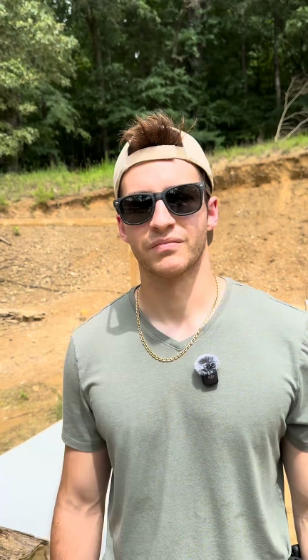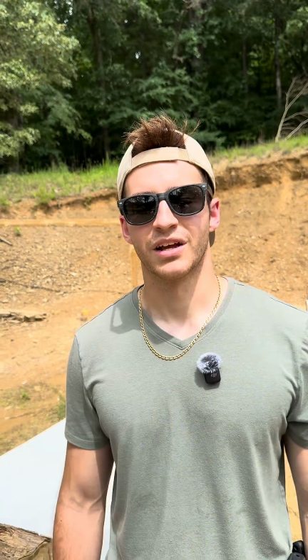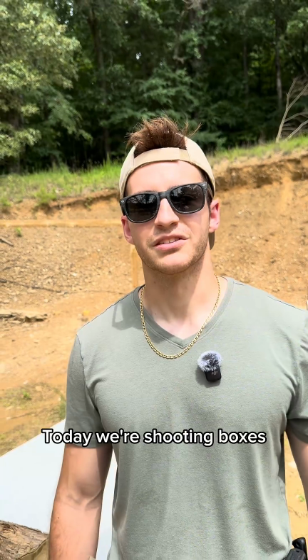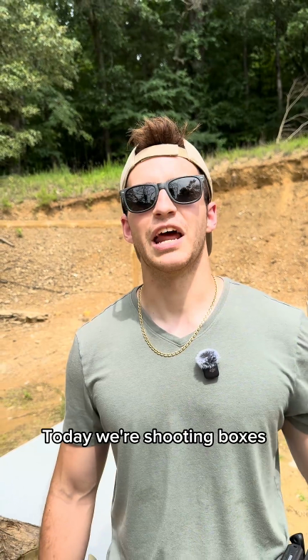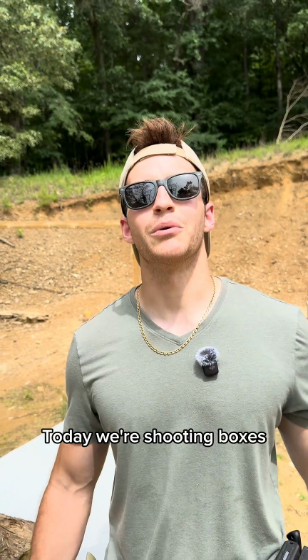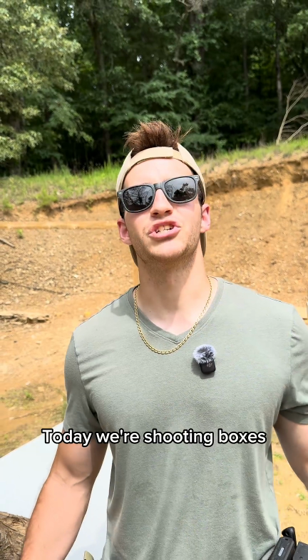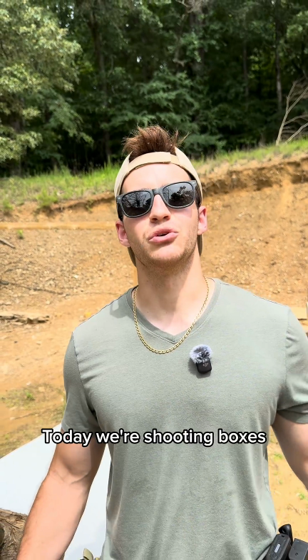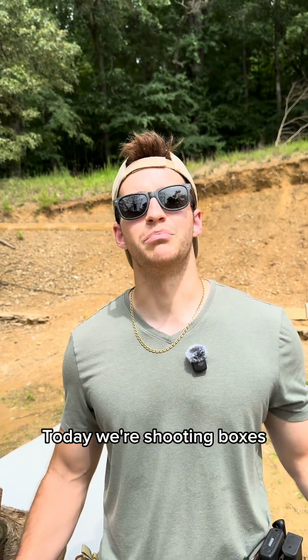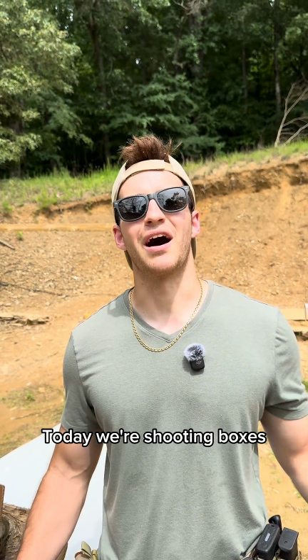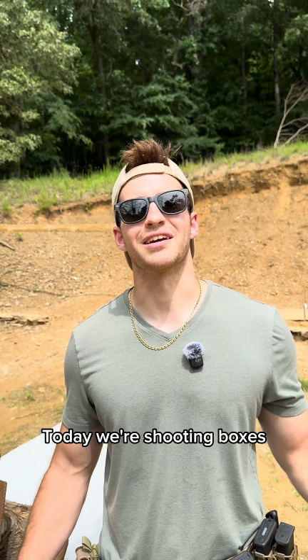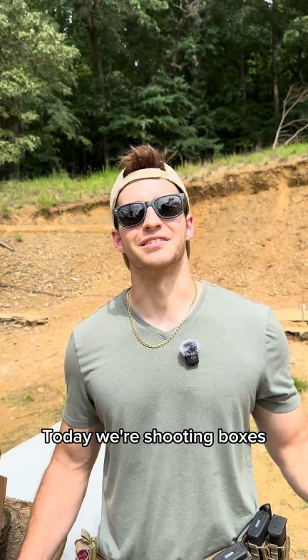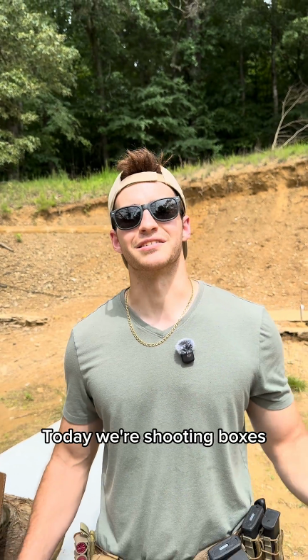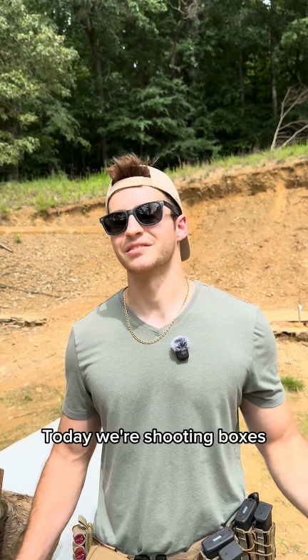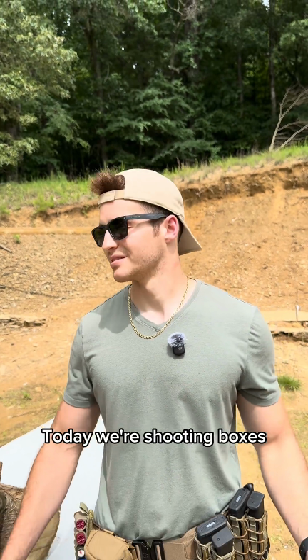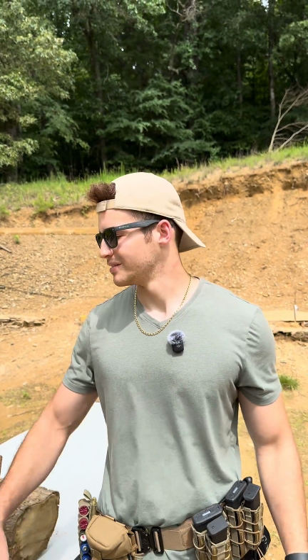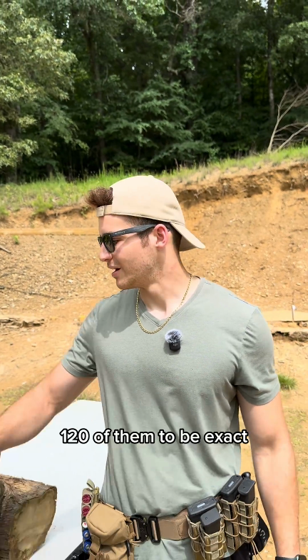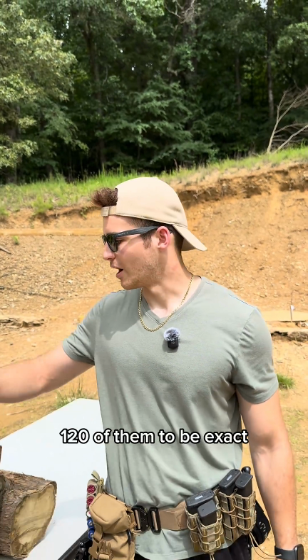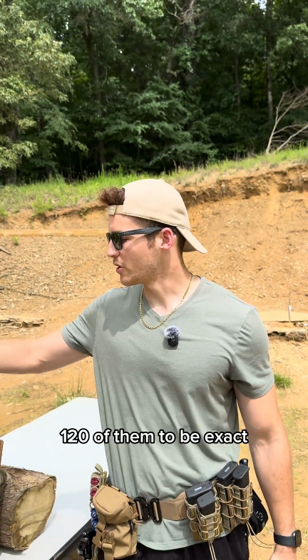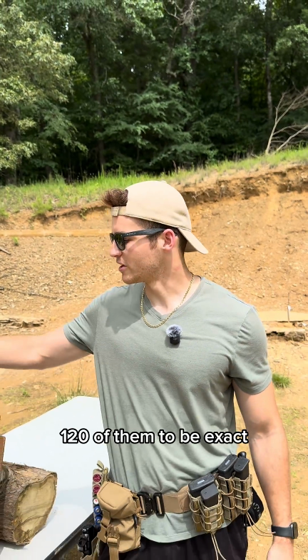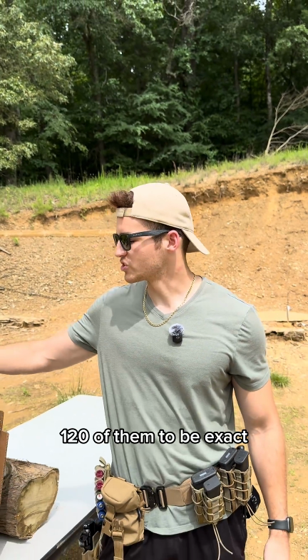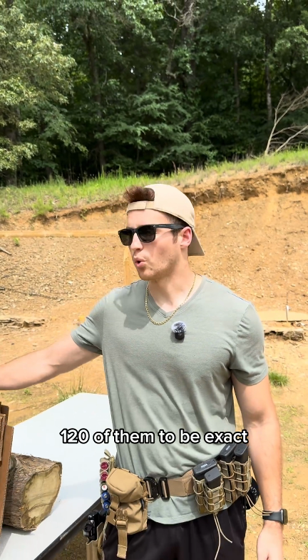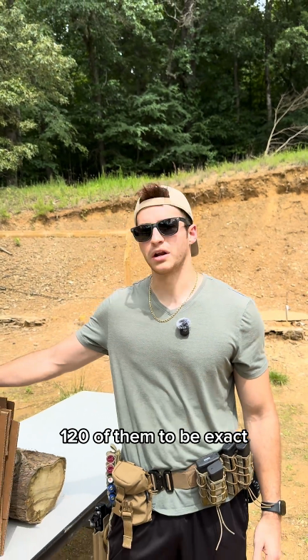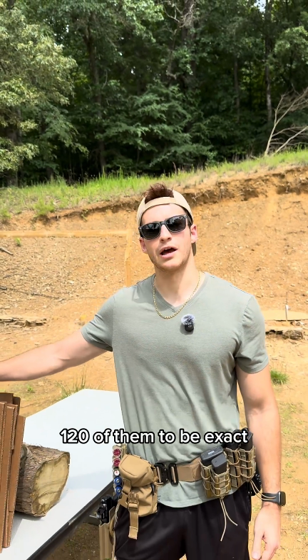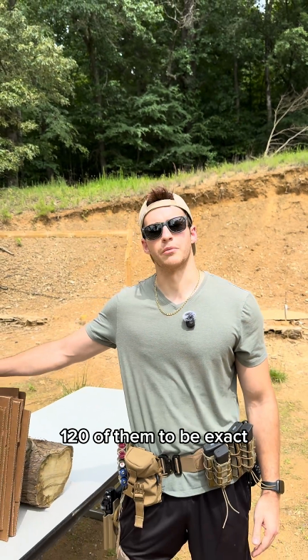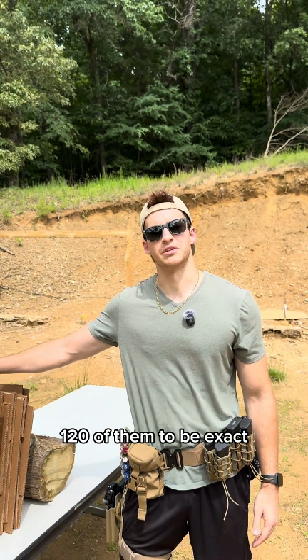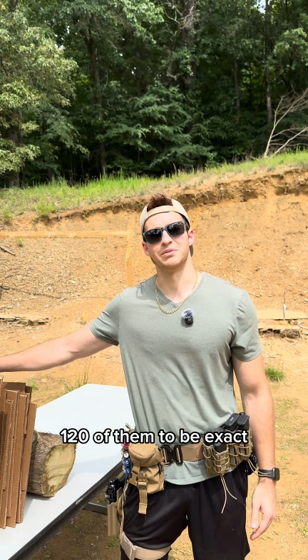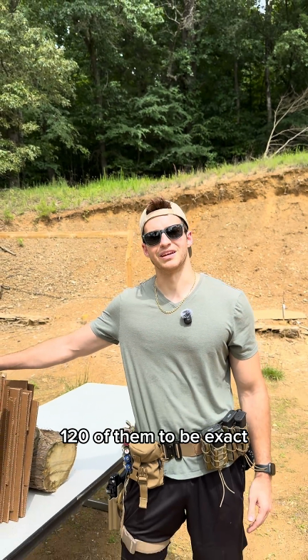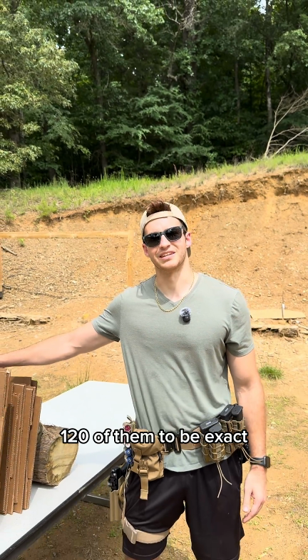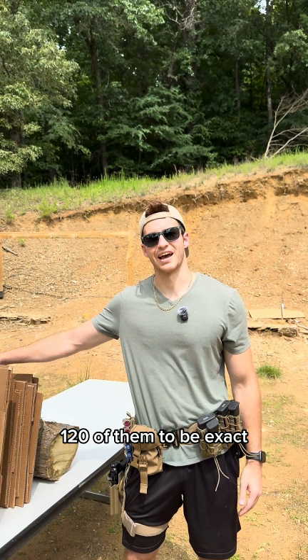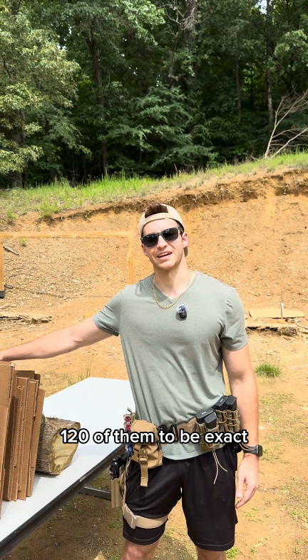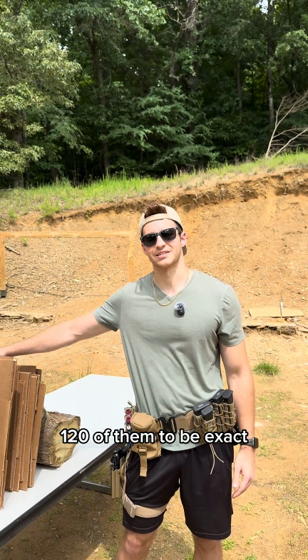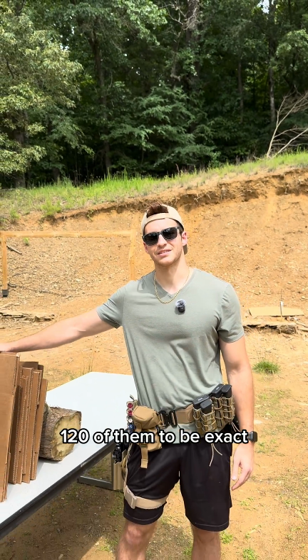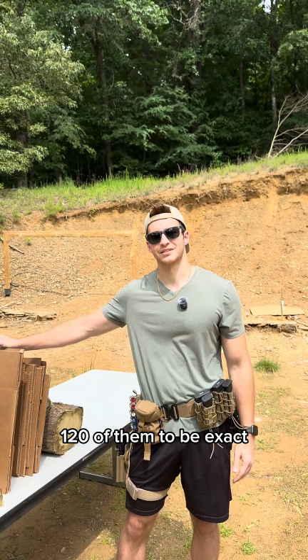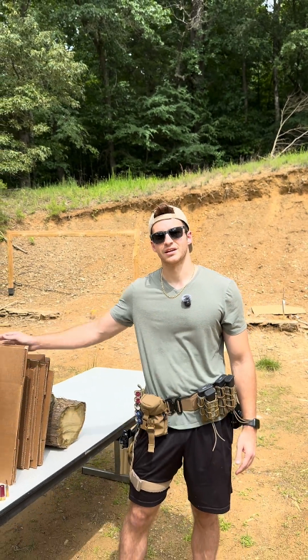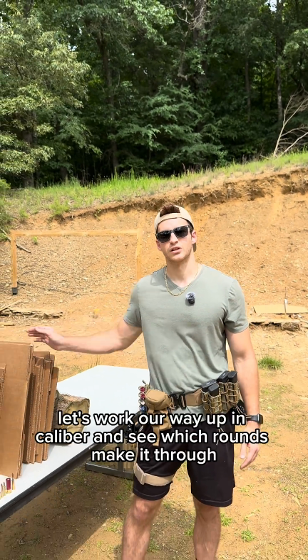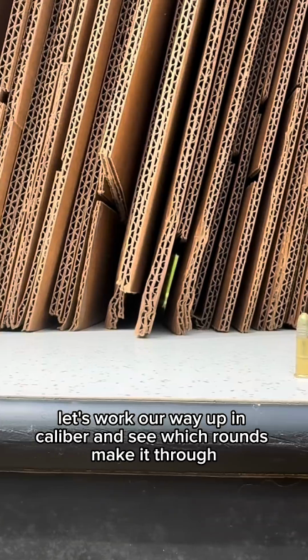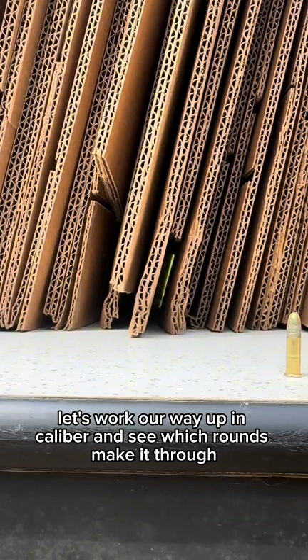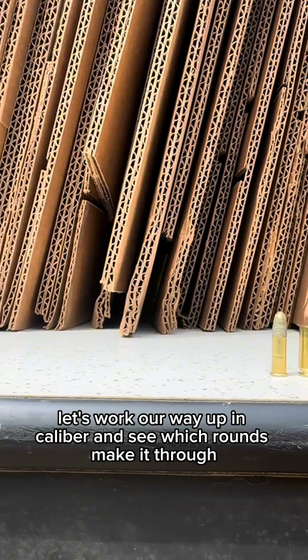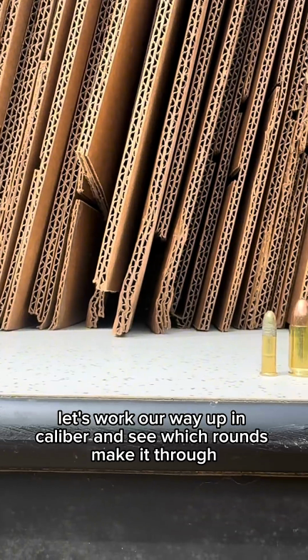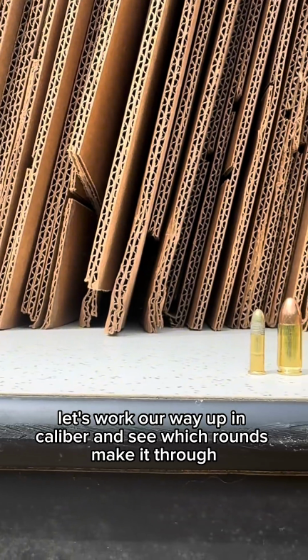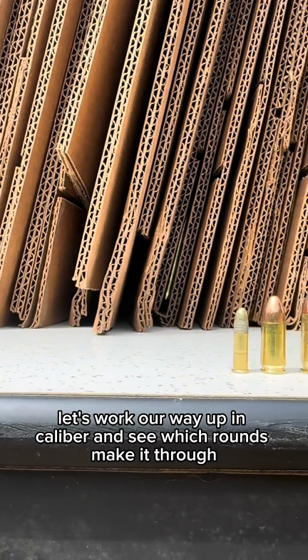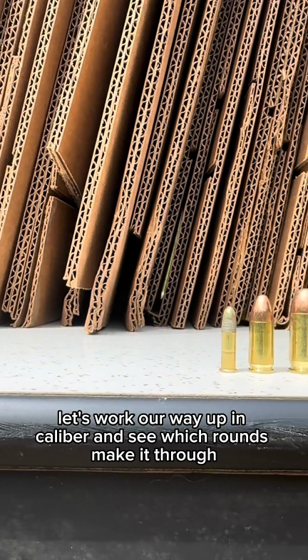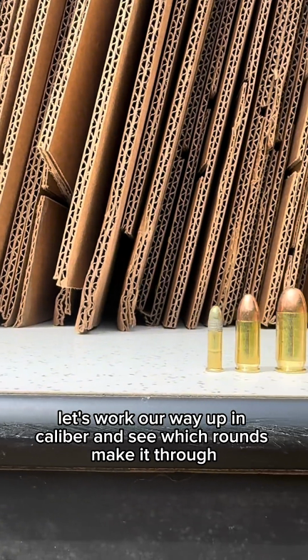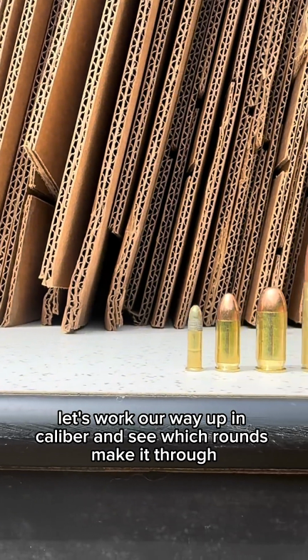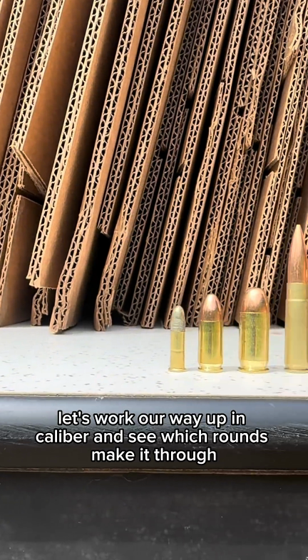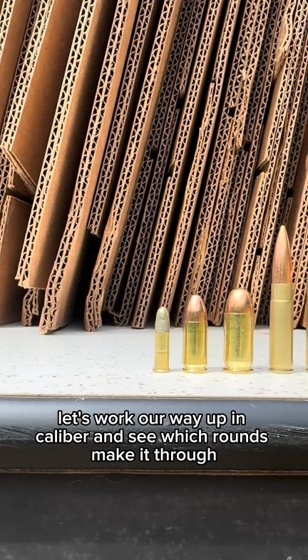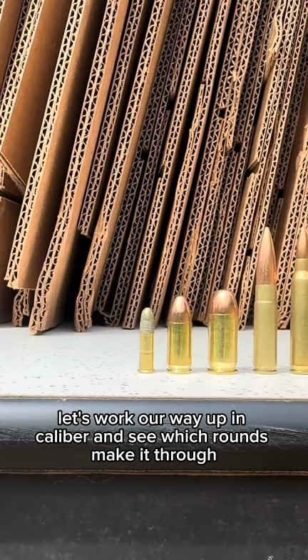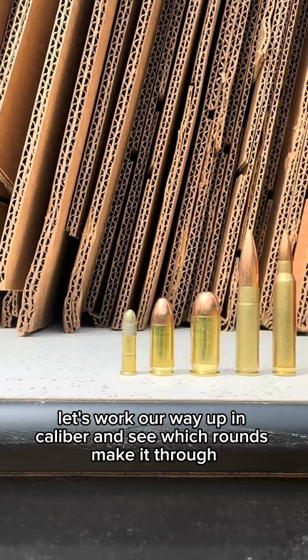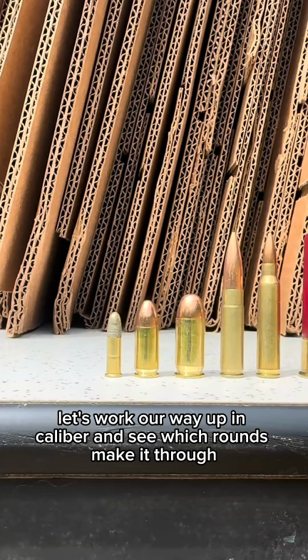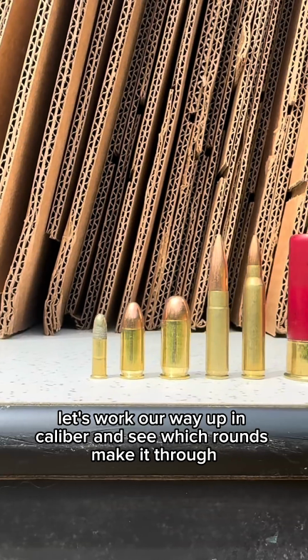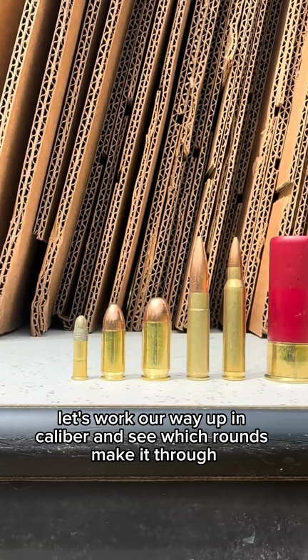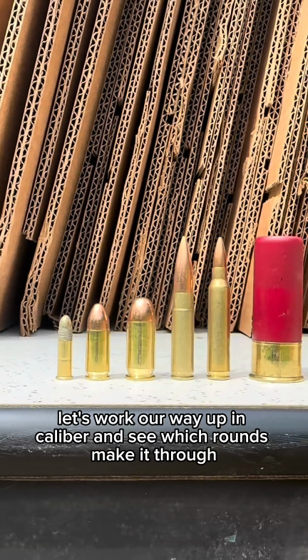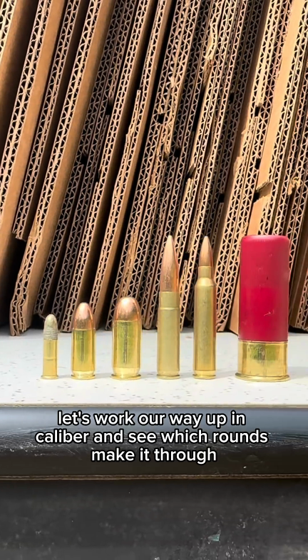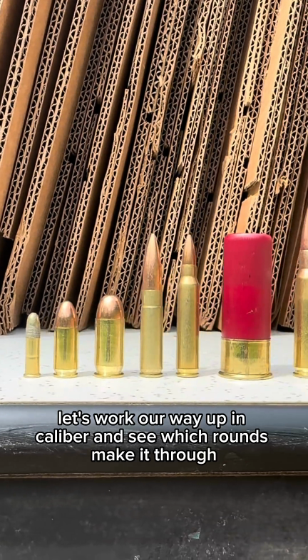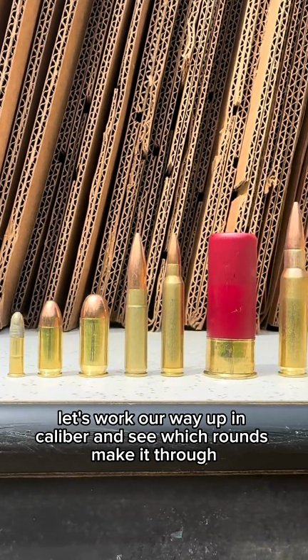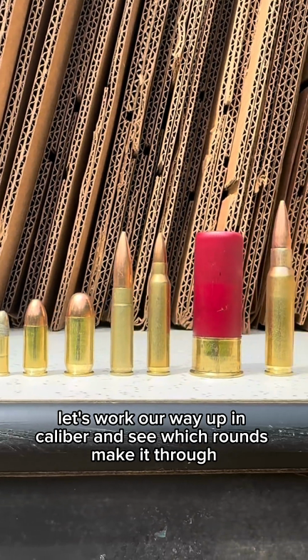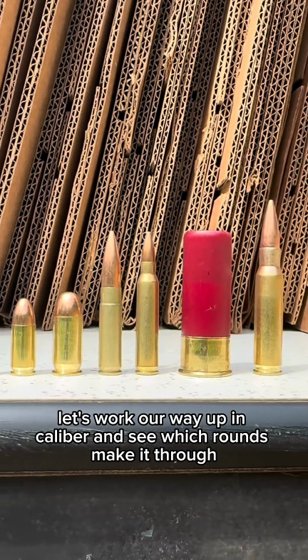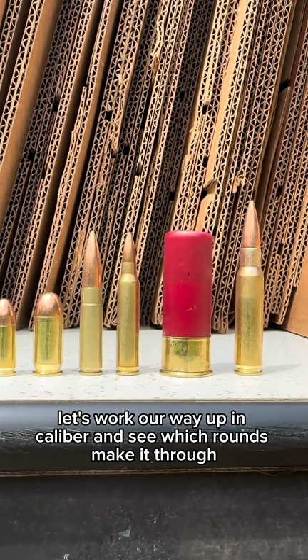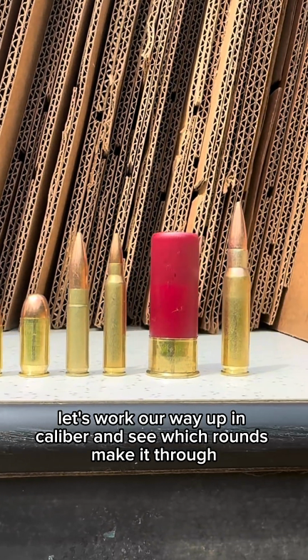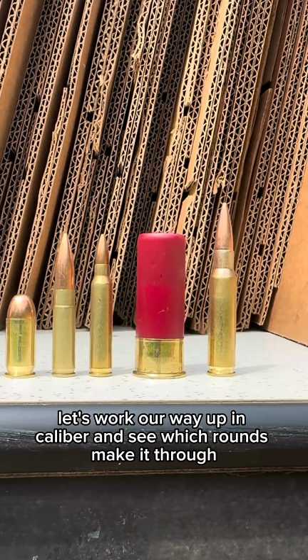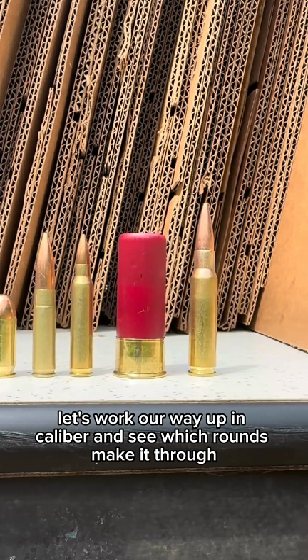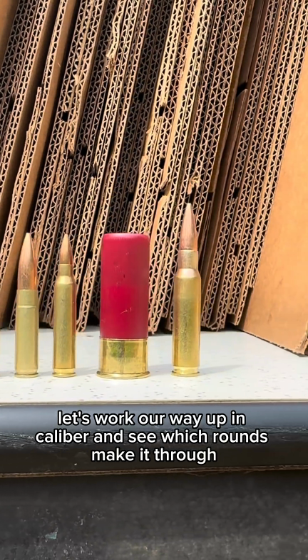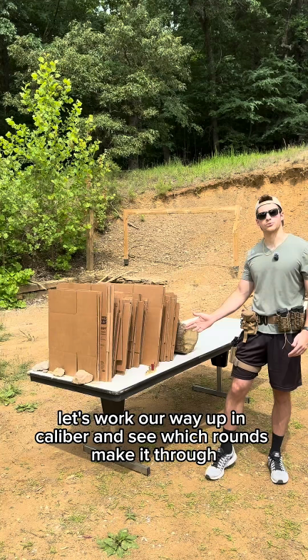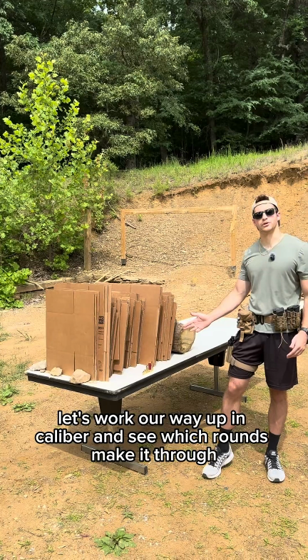Today we're shooting boxes — 120 of them to be exact. Let's work our way up in caliber and see which rounds make it through.